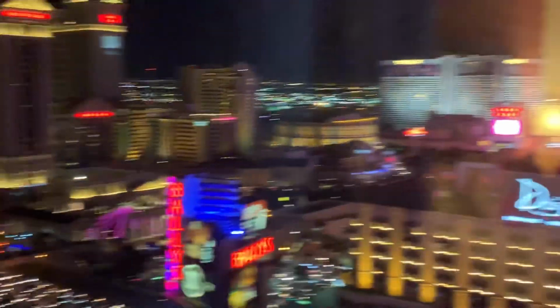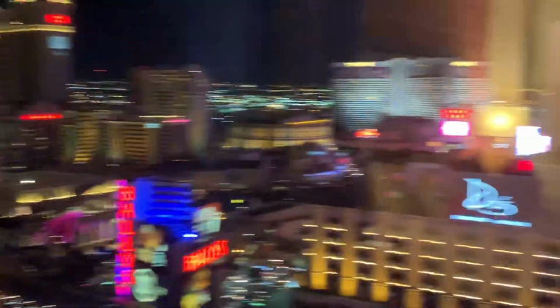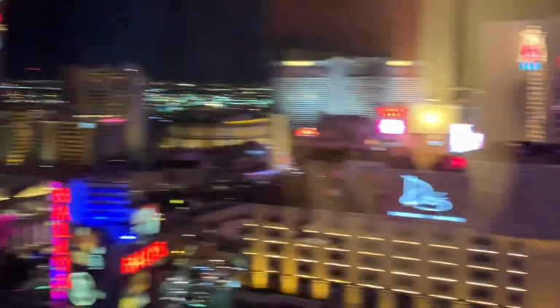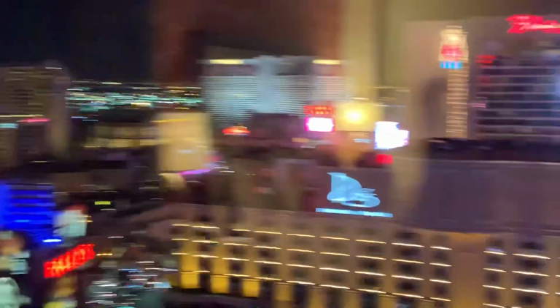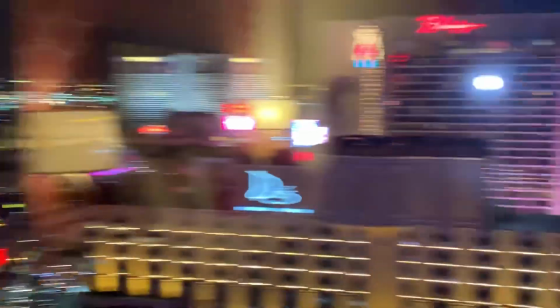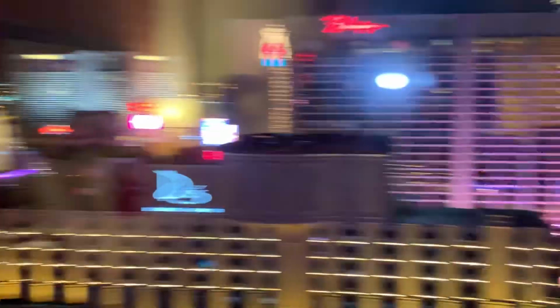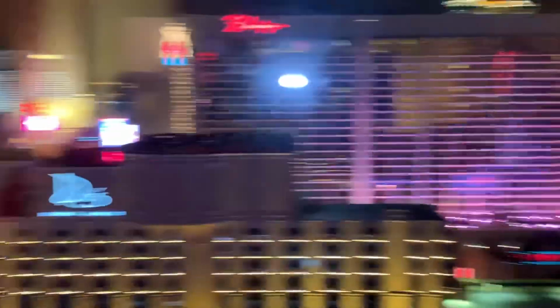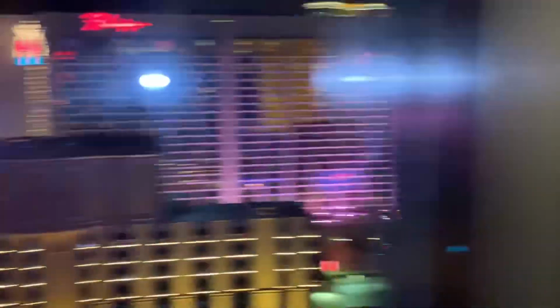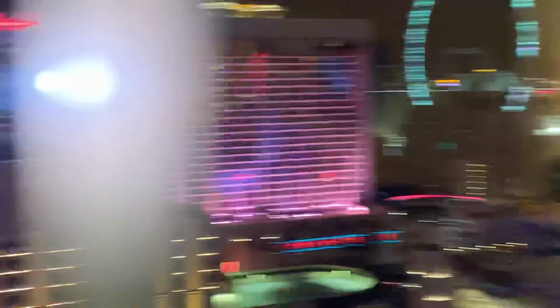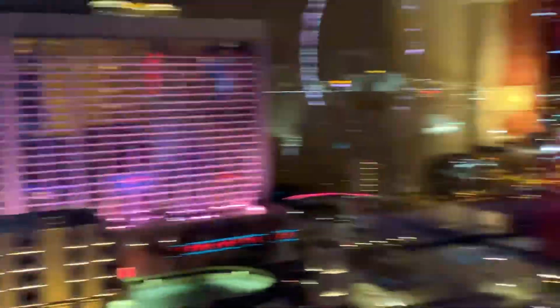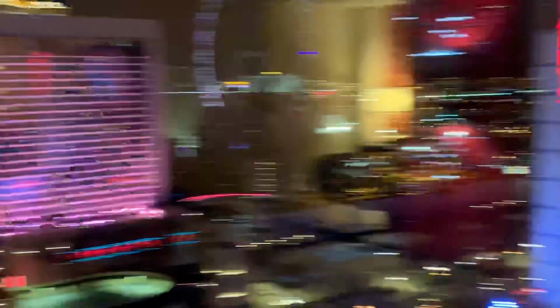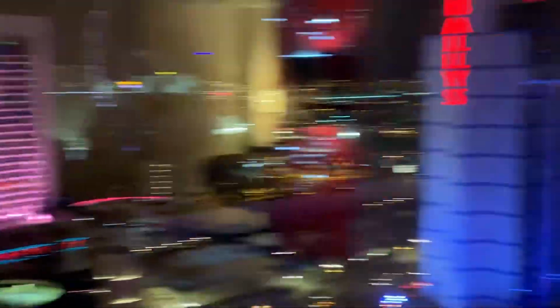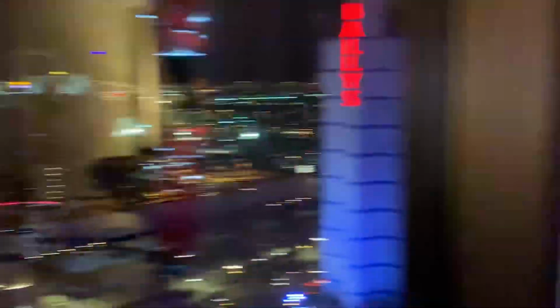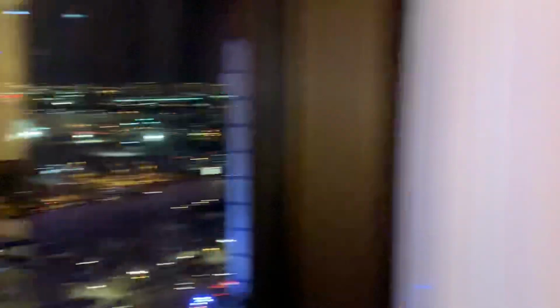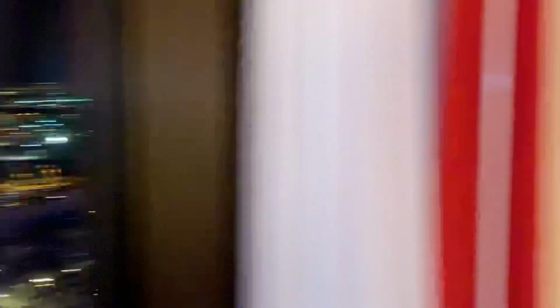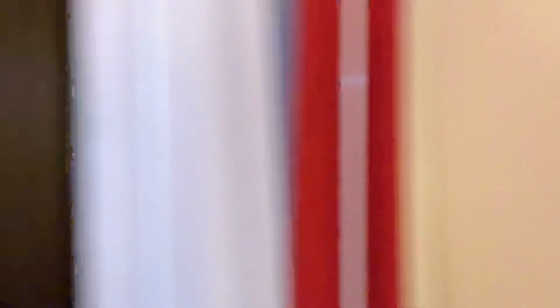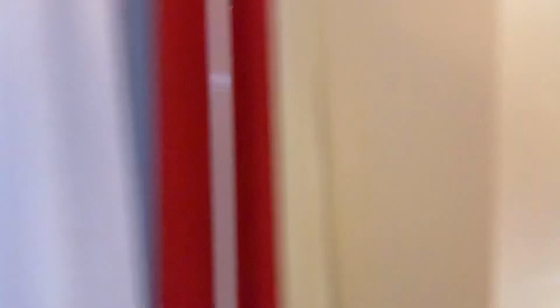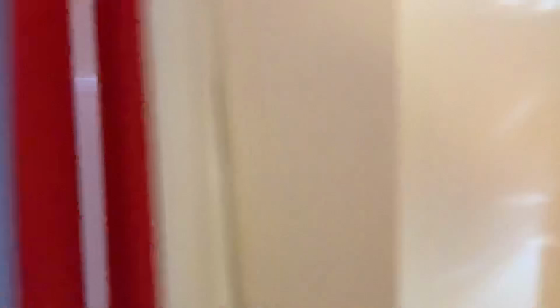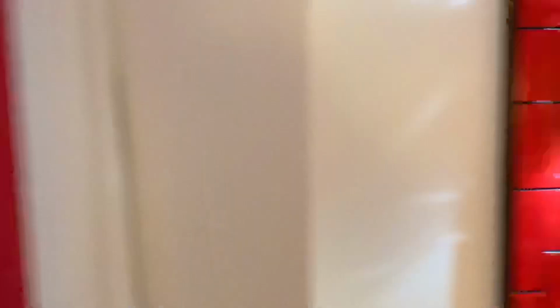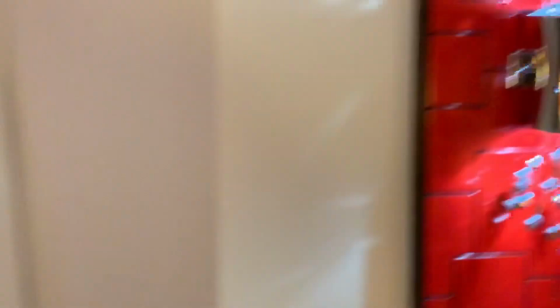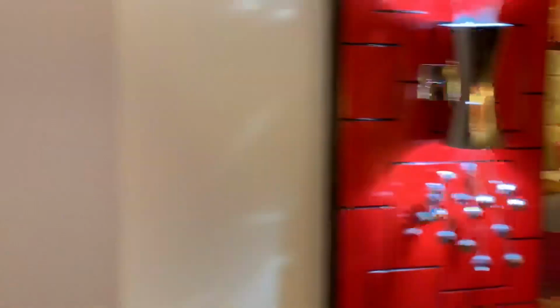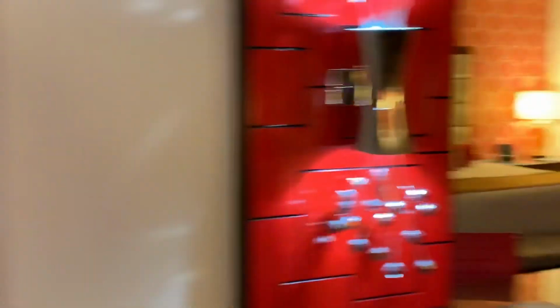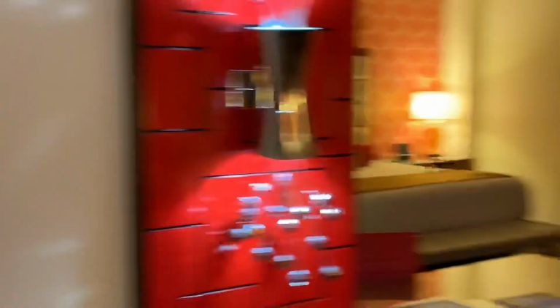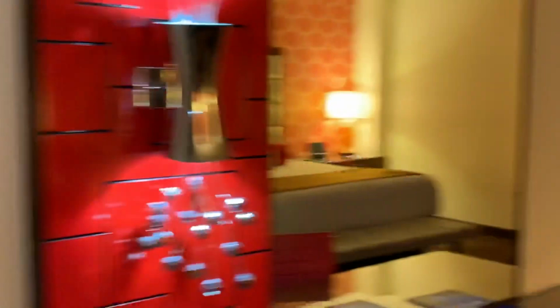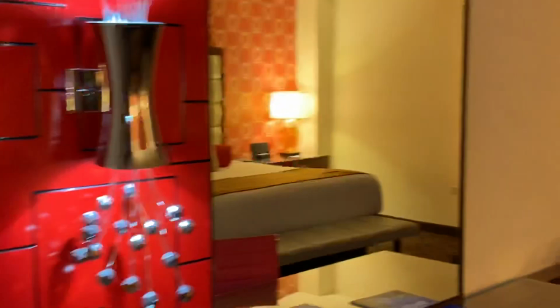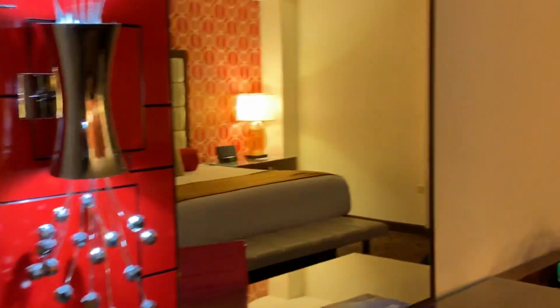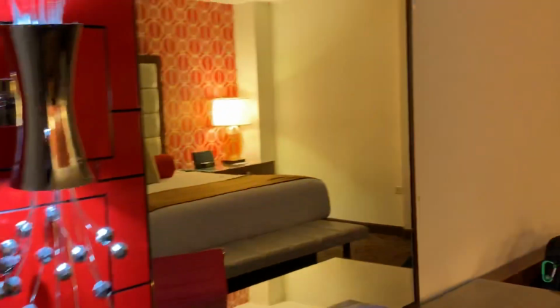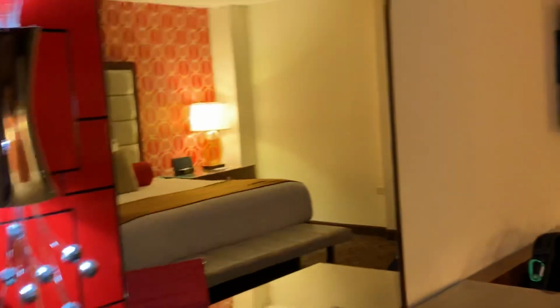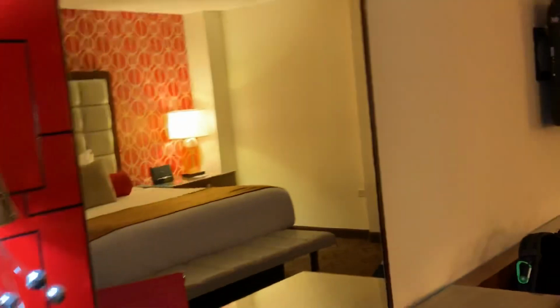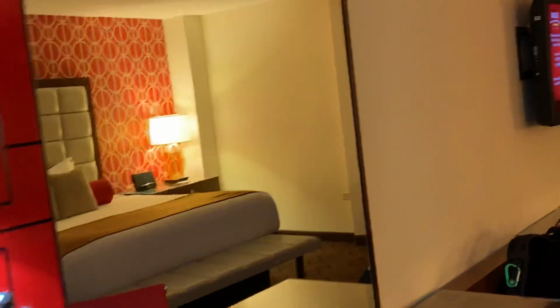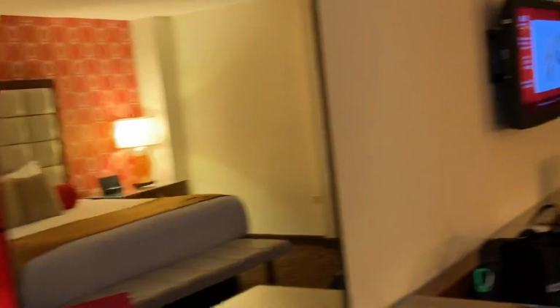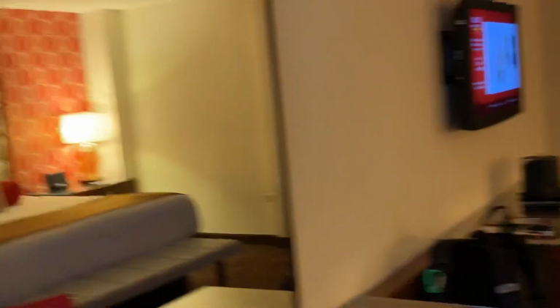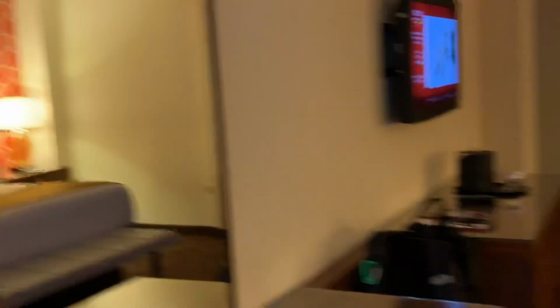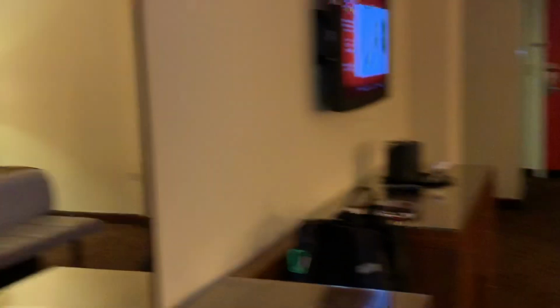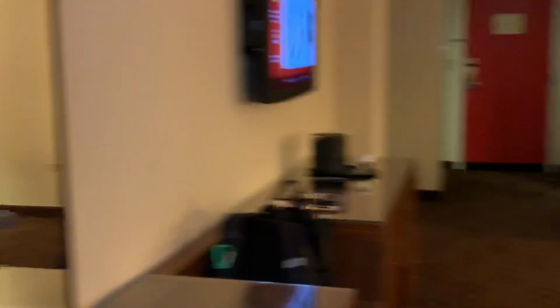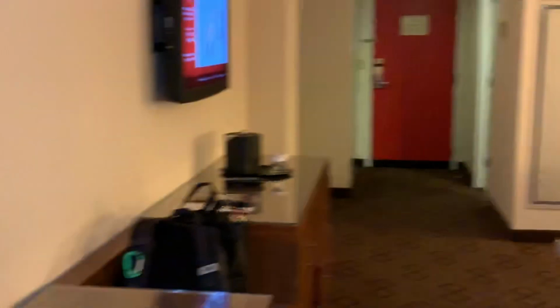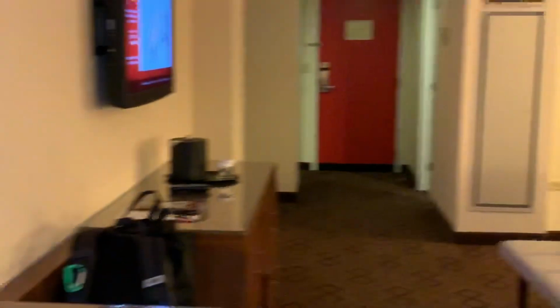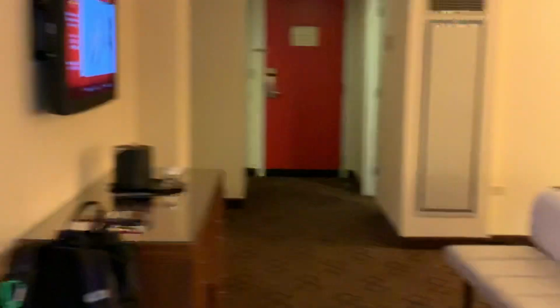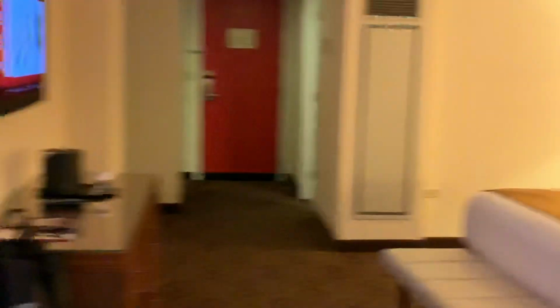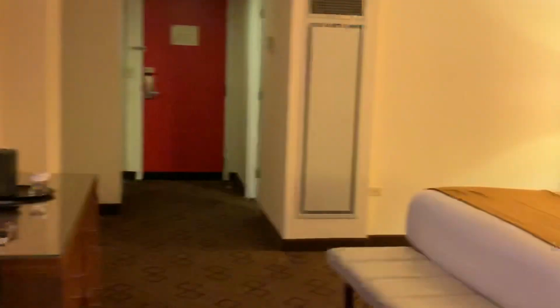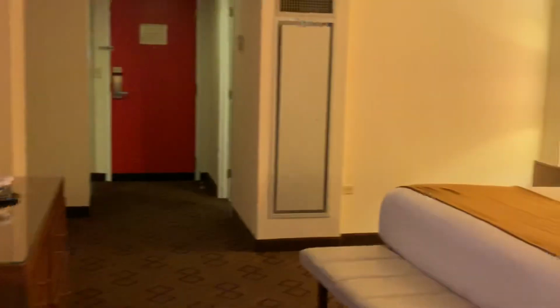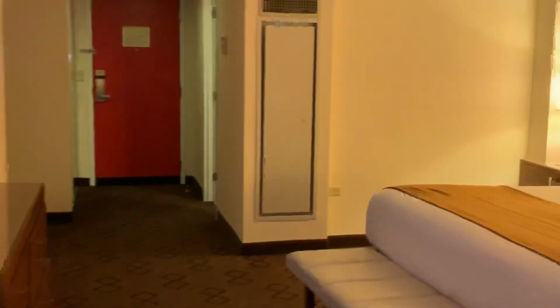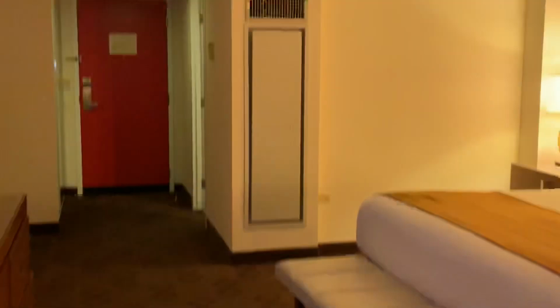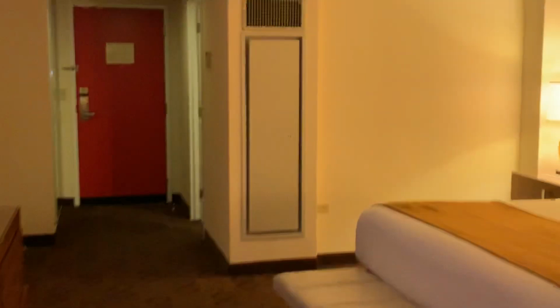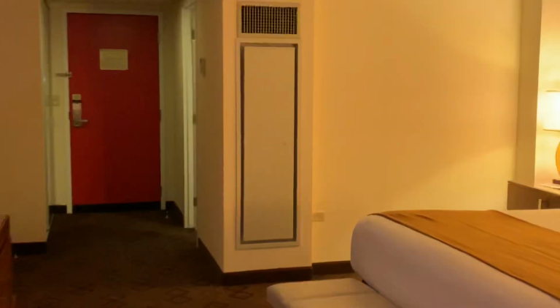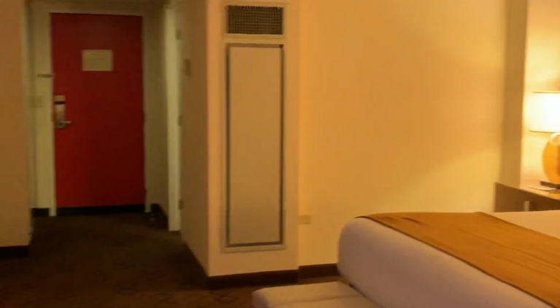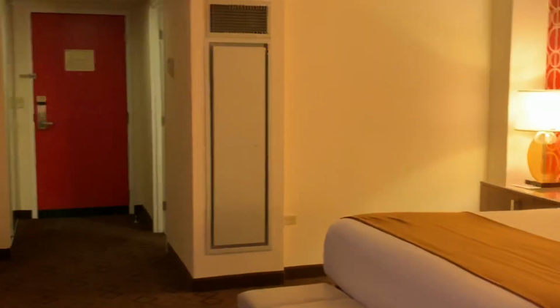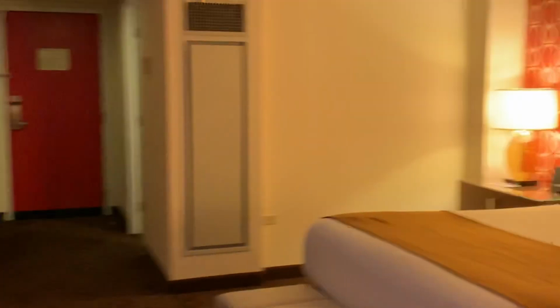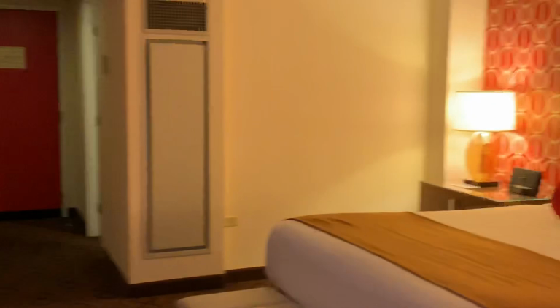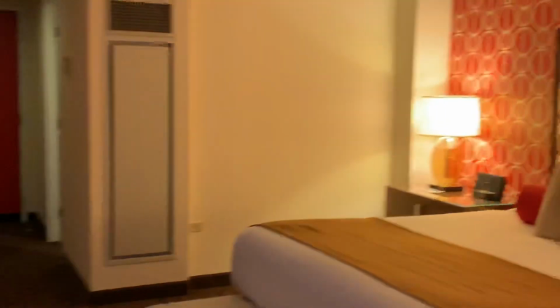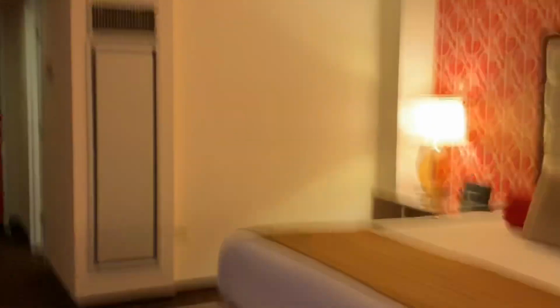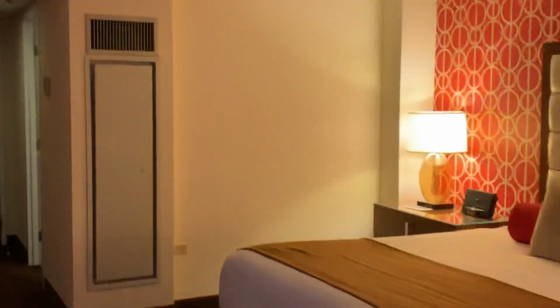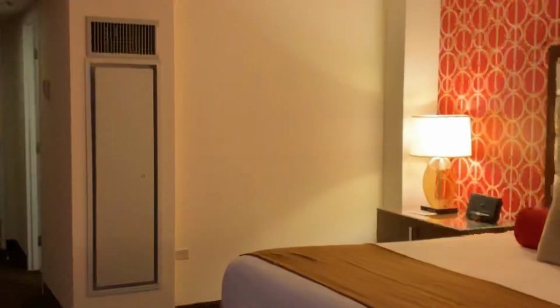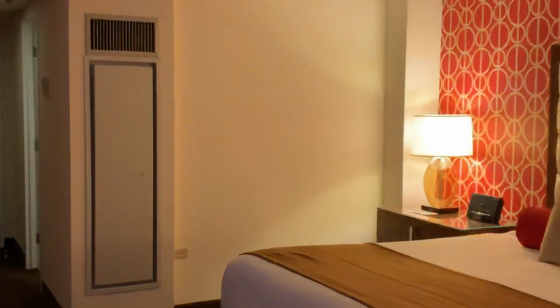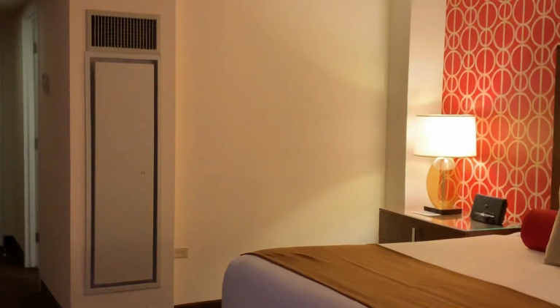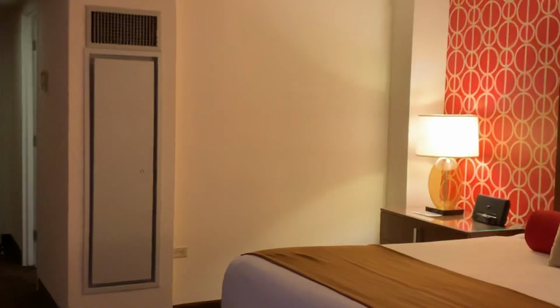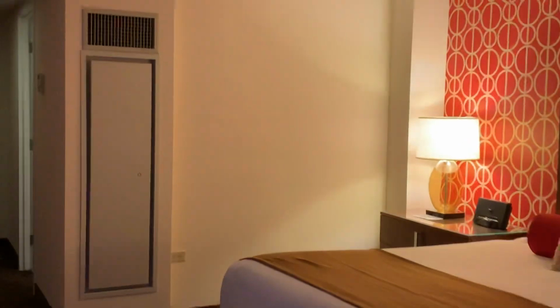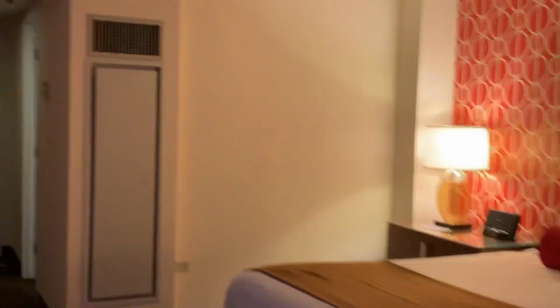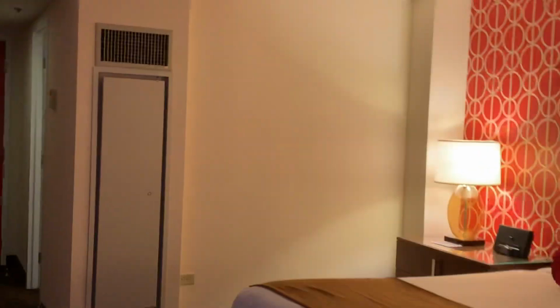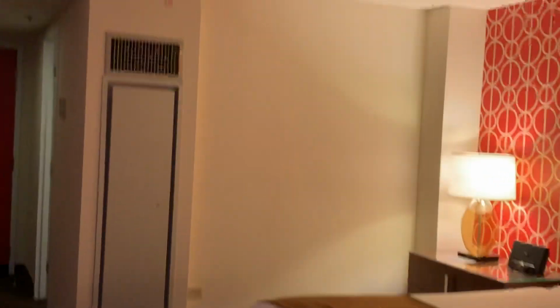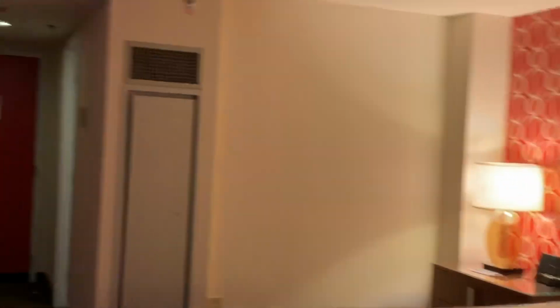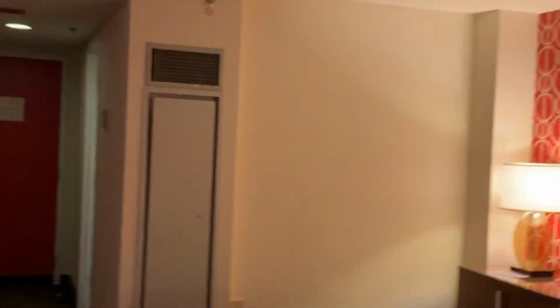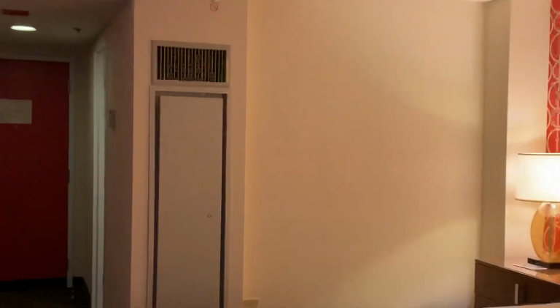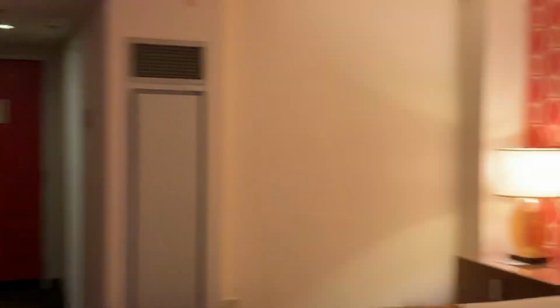There you go — Bally's Jubilee Tower, room 6826.